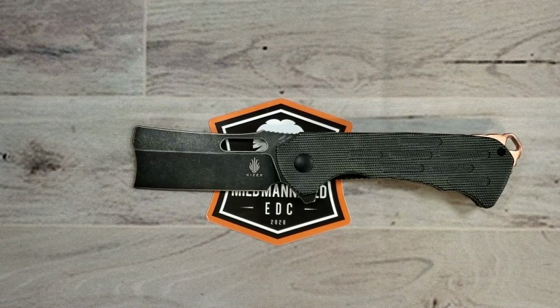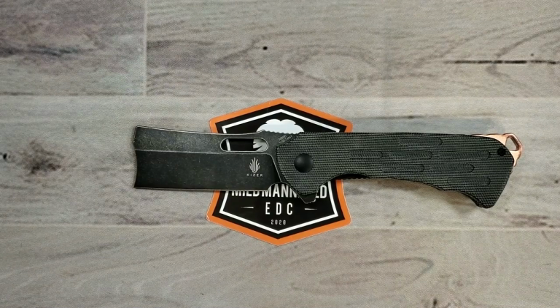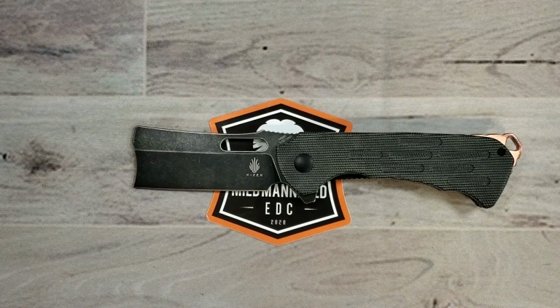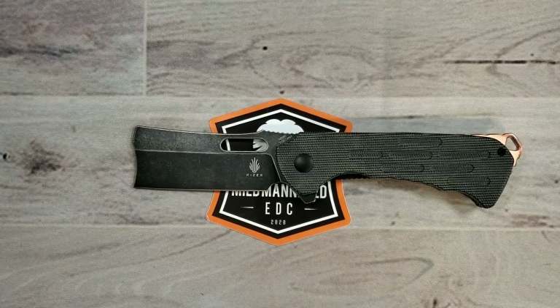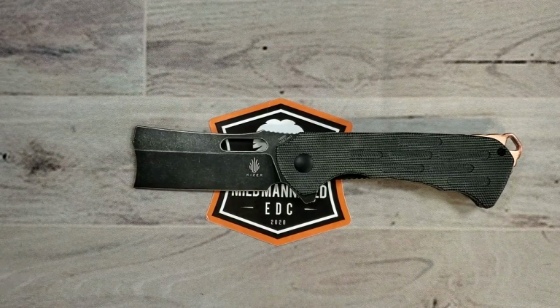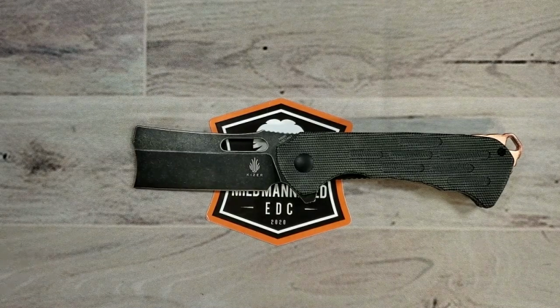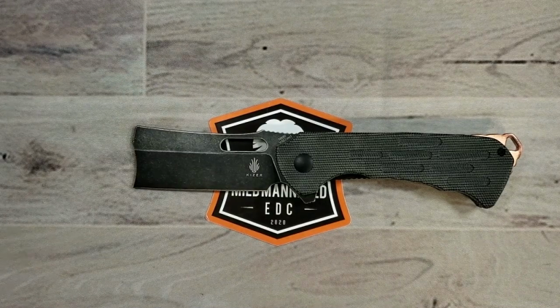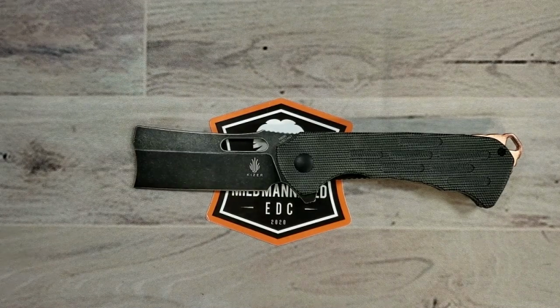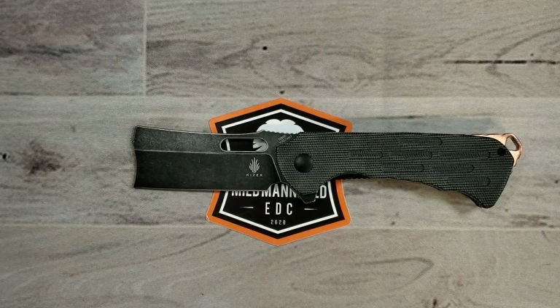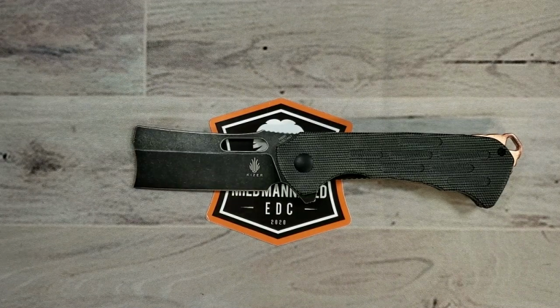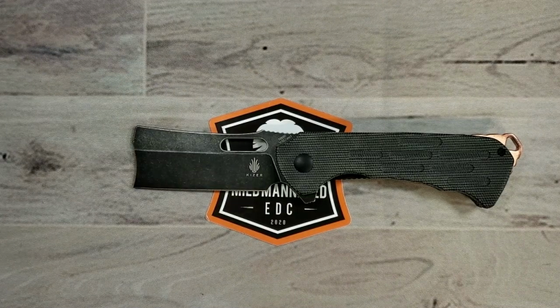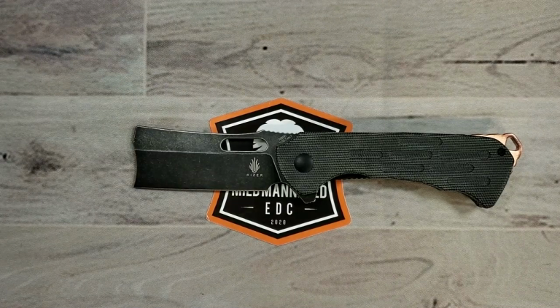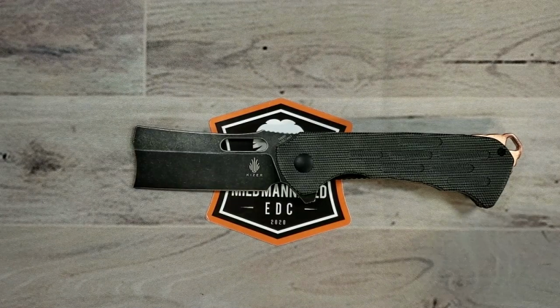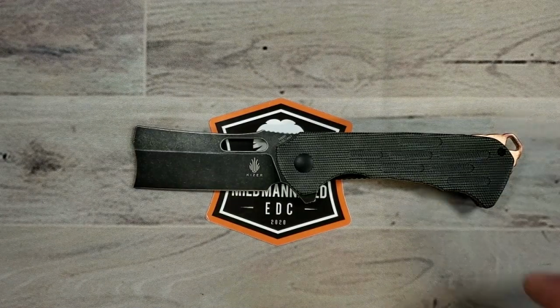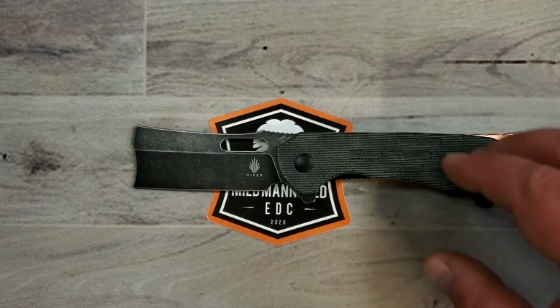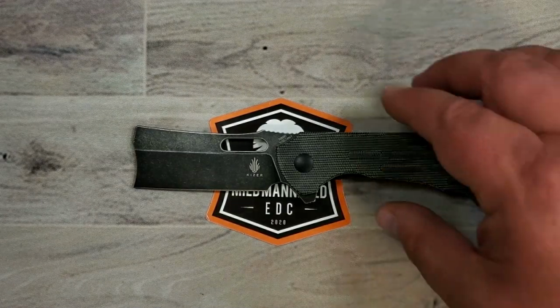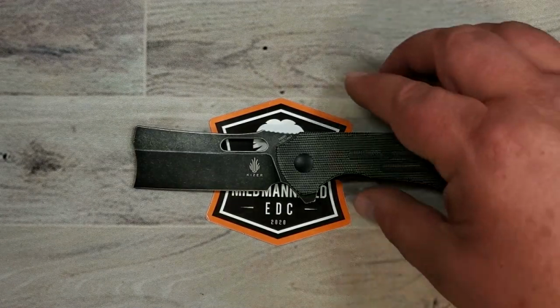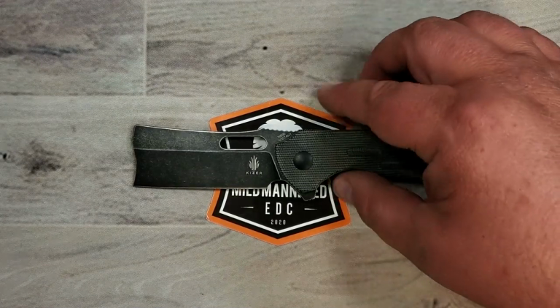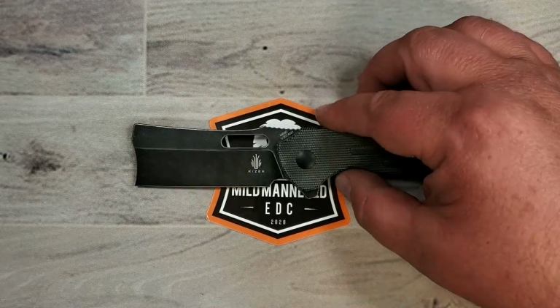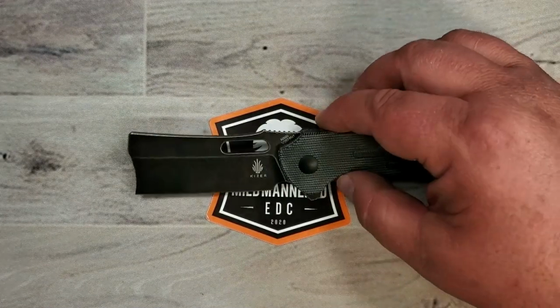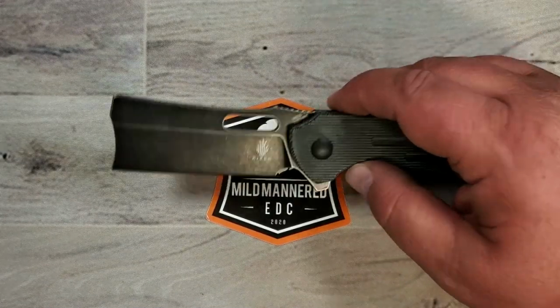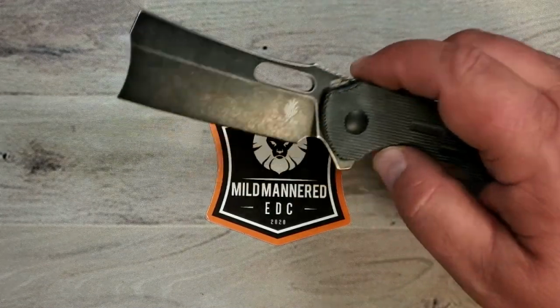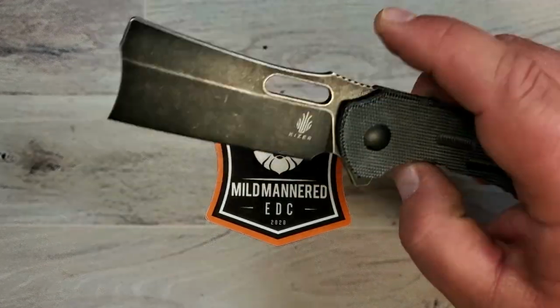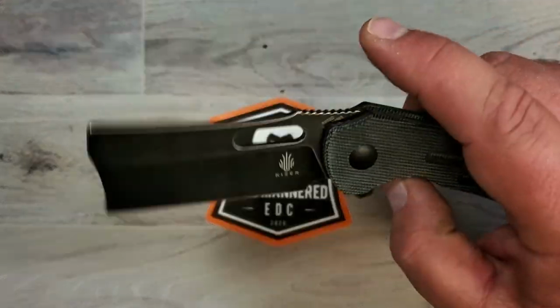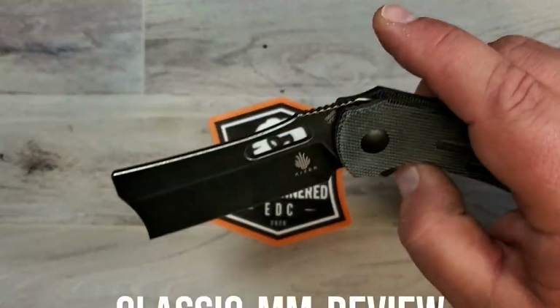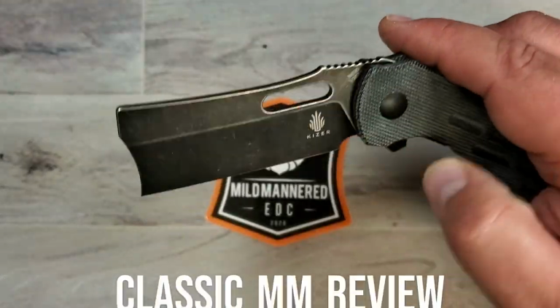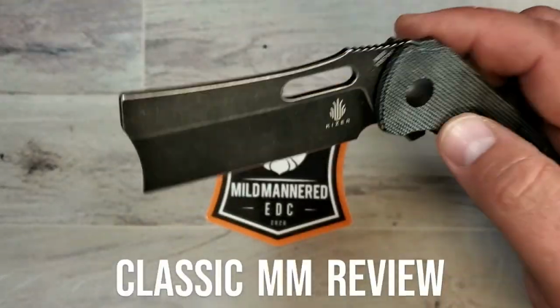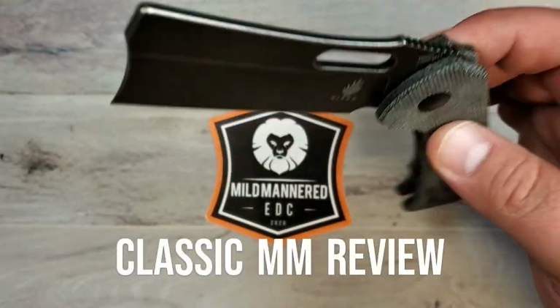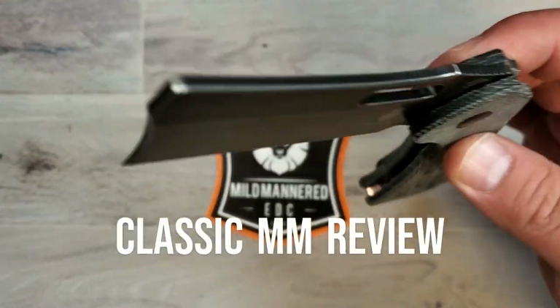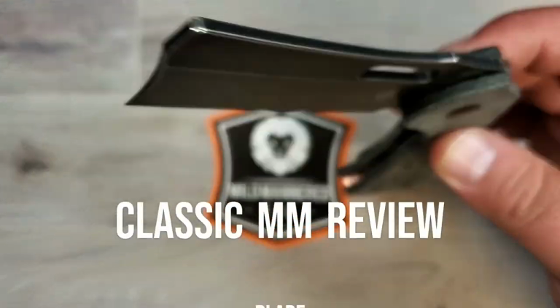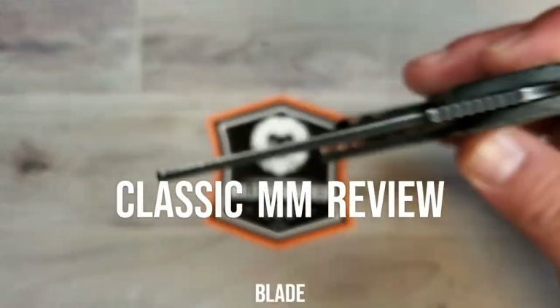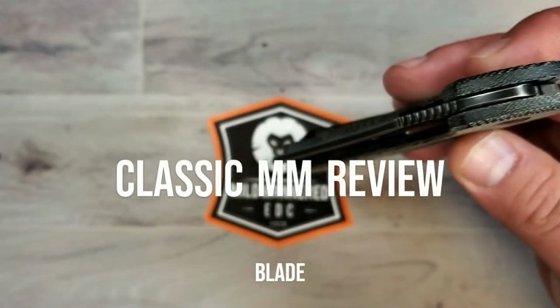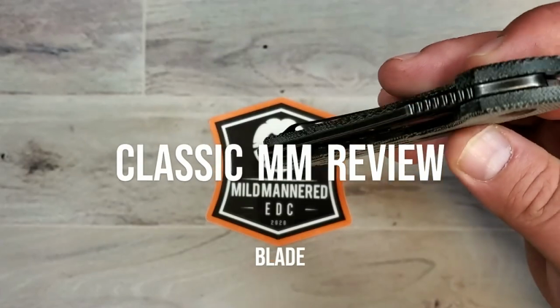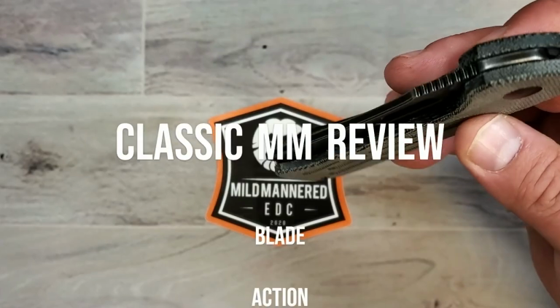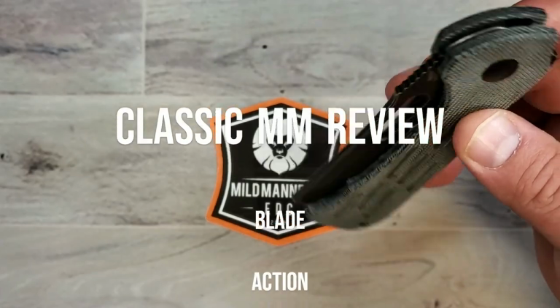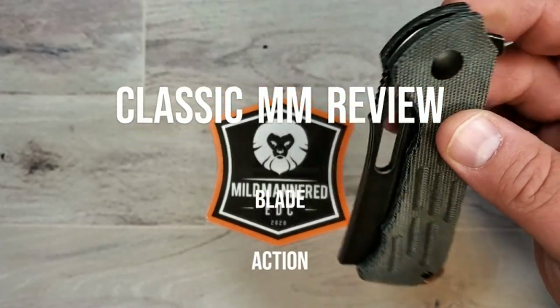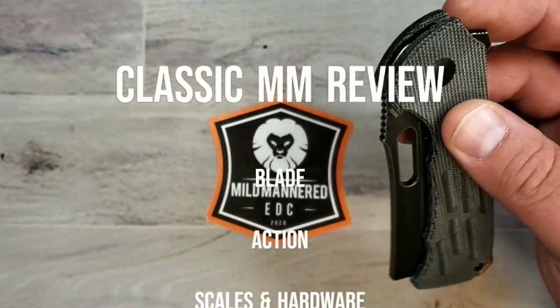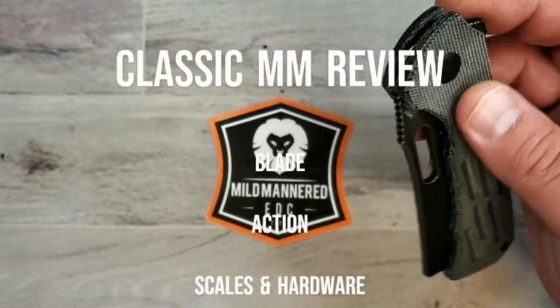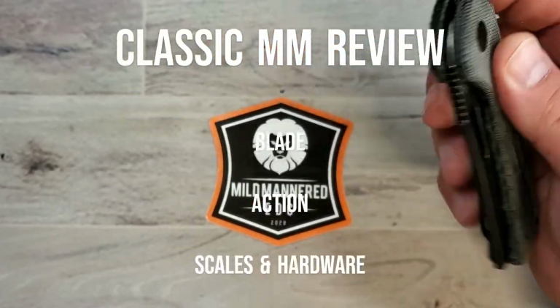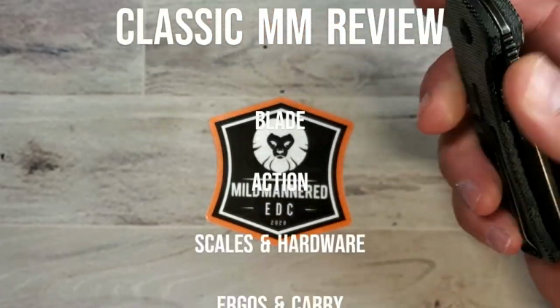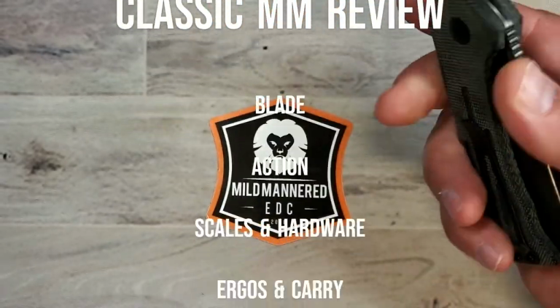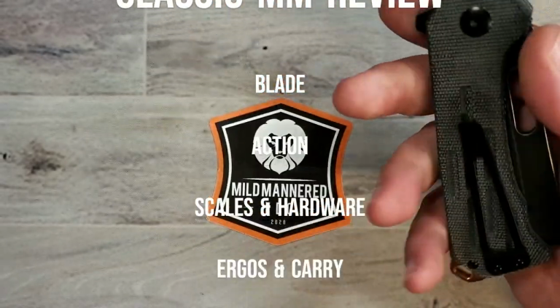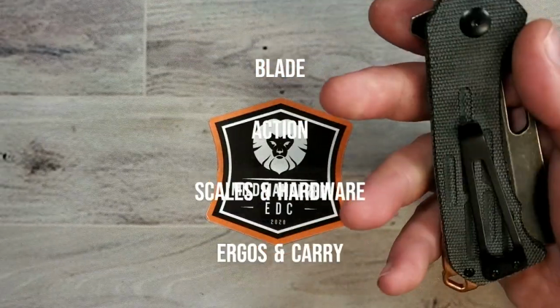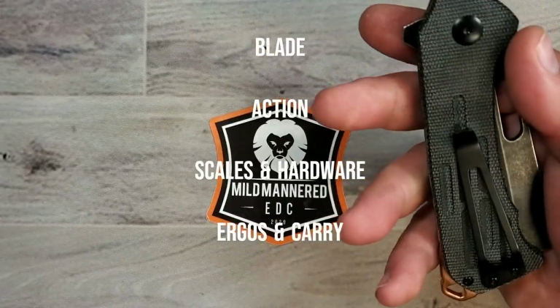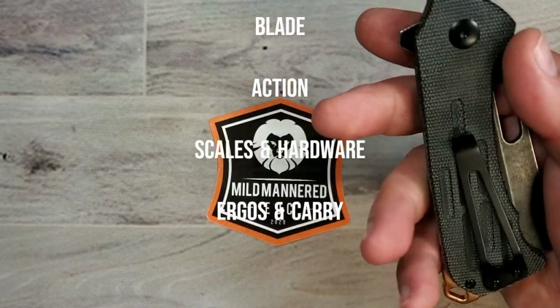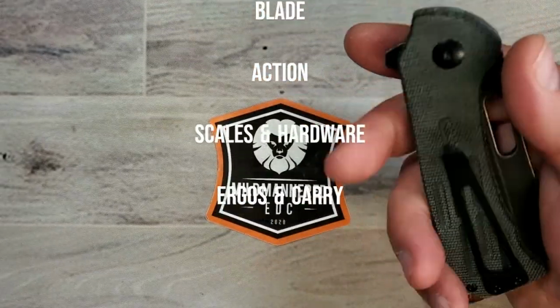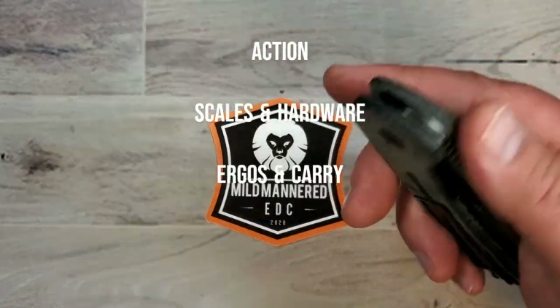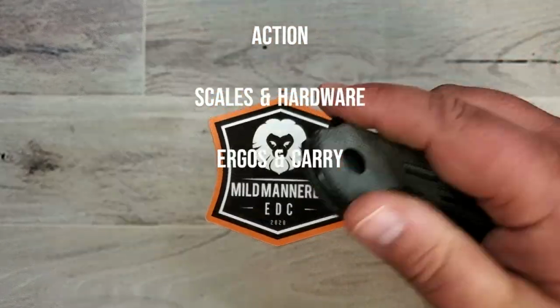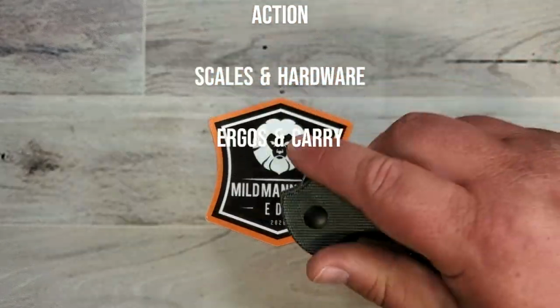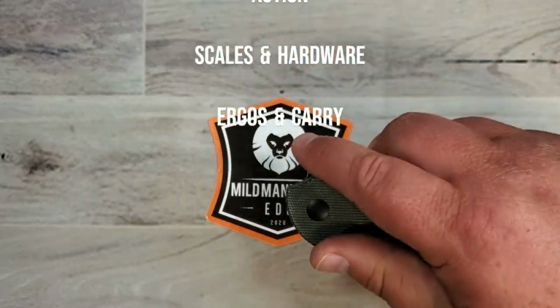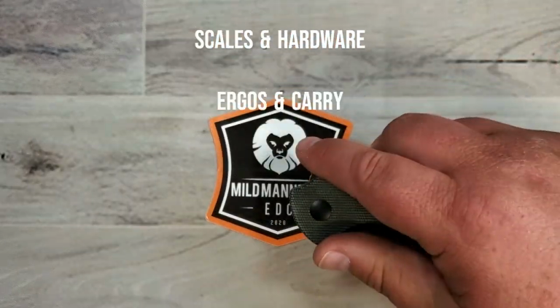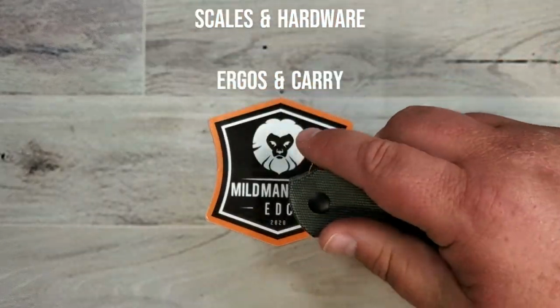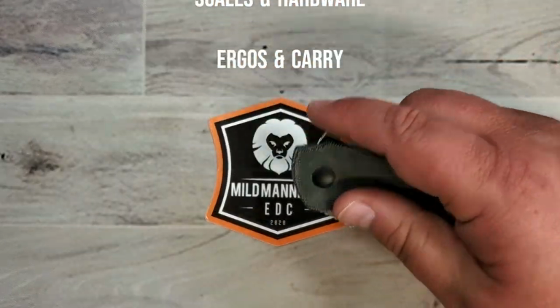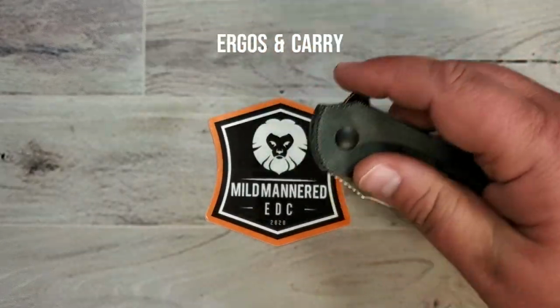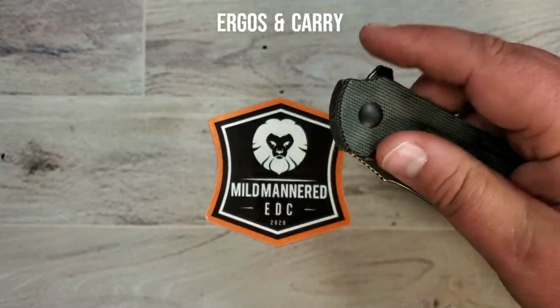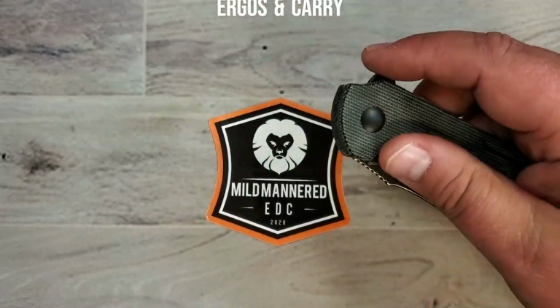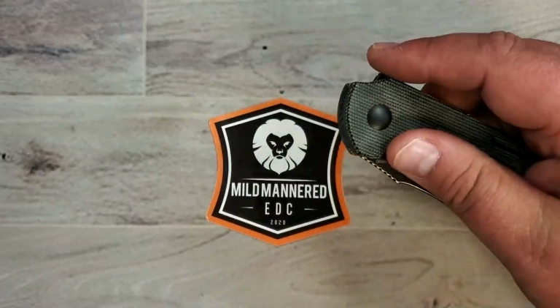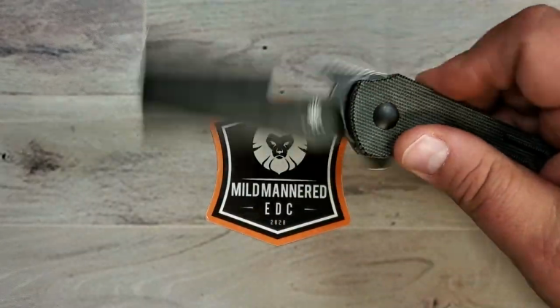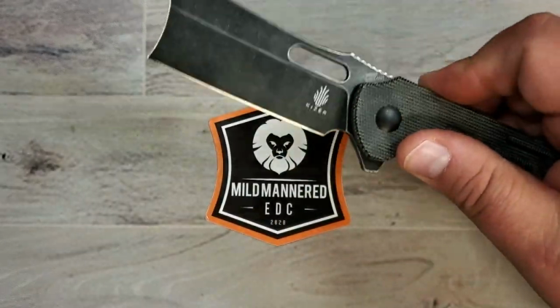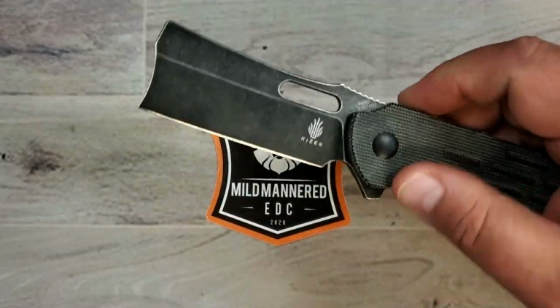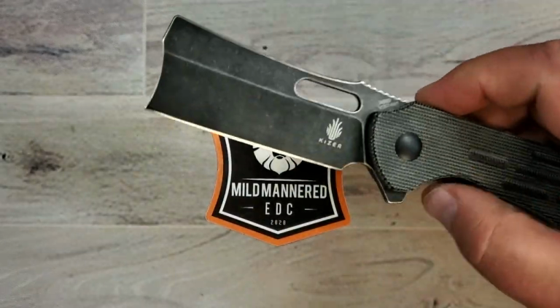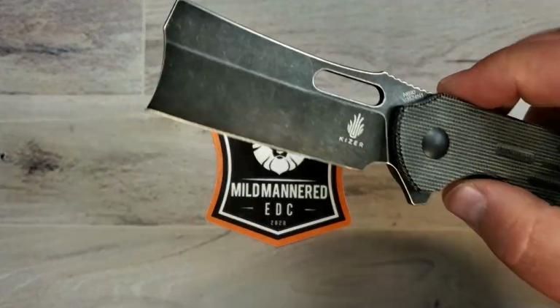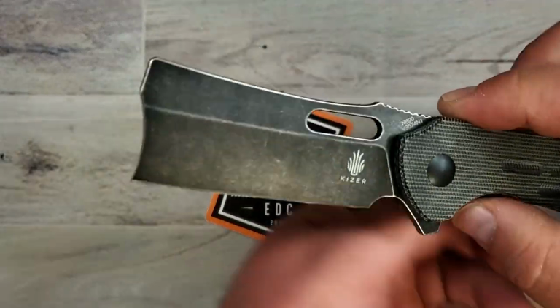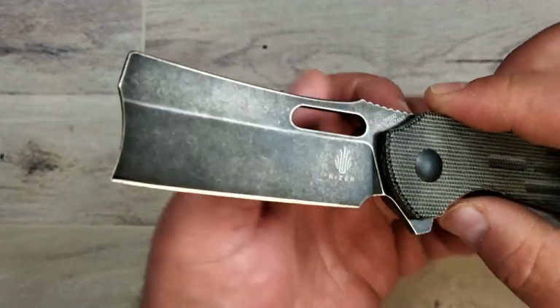Let's go ahead and get underway with our Classic Mild-Mannered review. We'll talk about blade, action, scales and hardware, and then ergos and carry. So, blade.